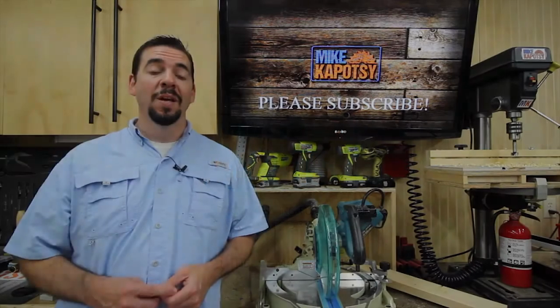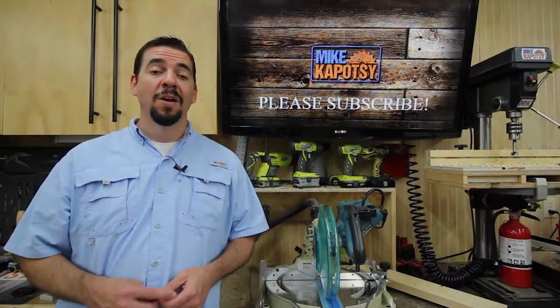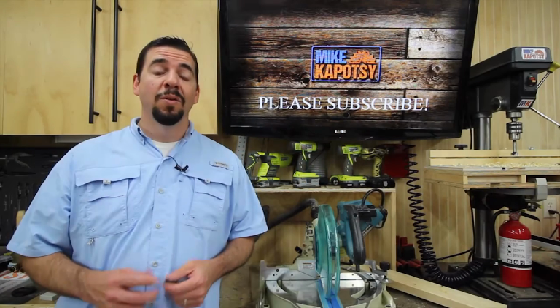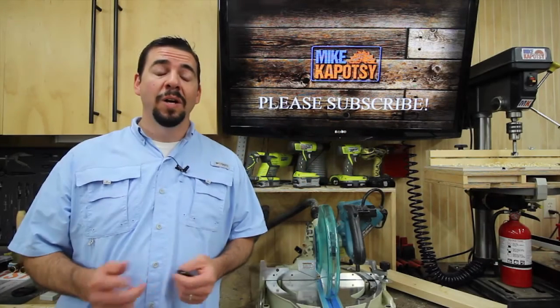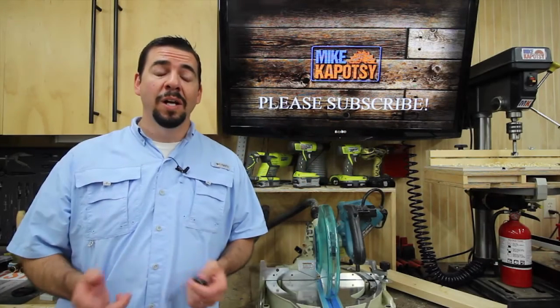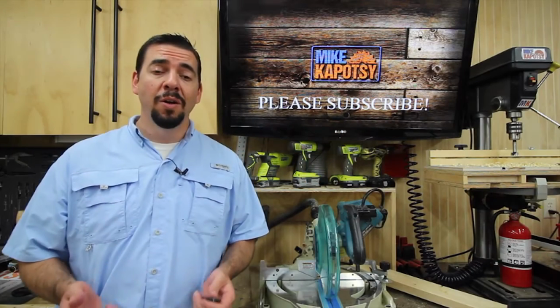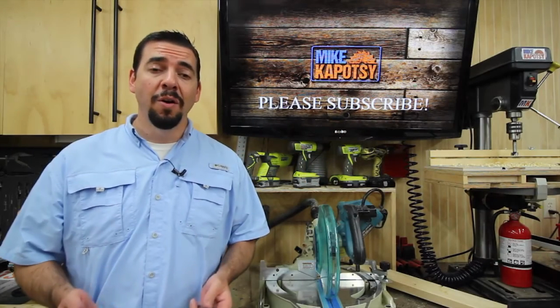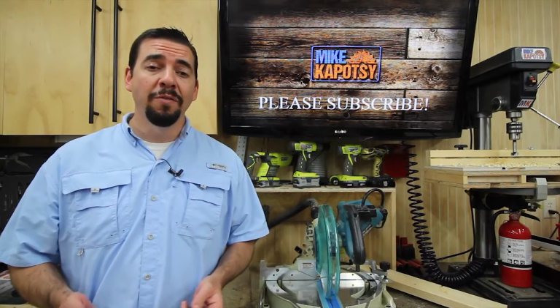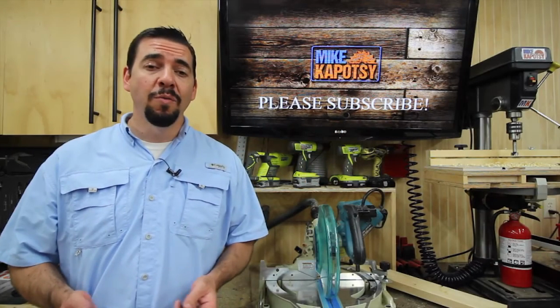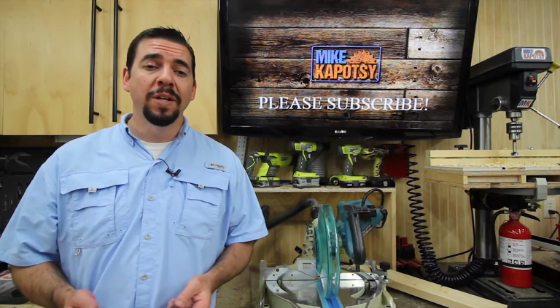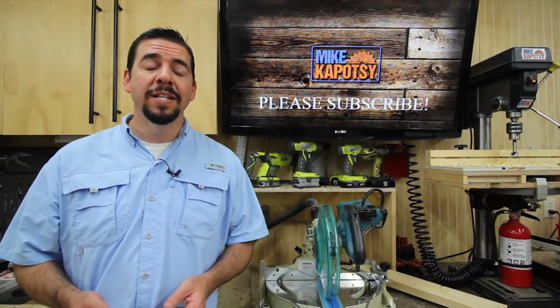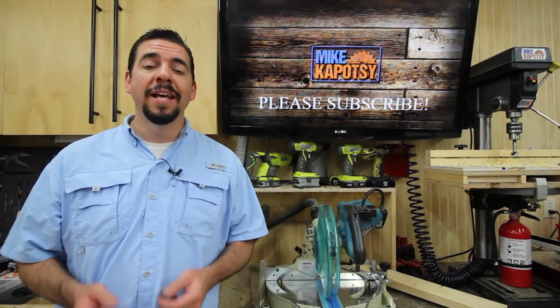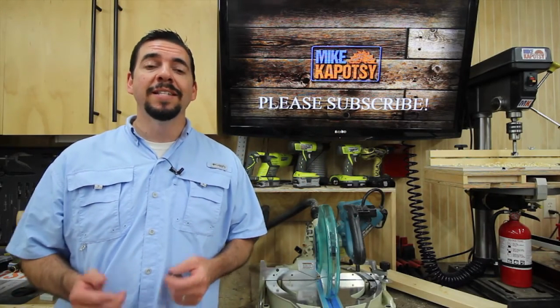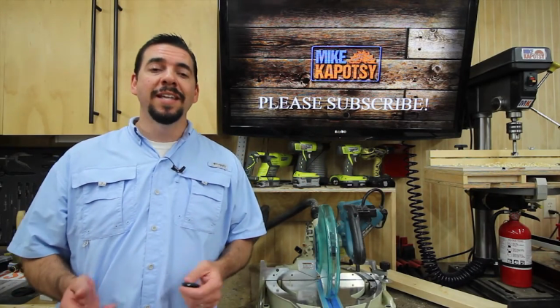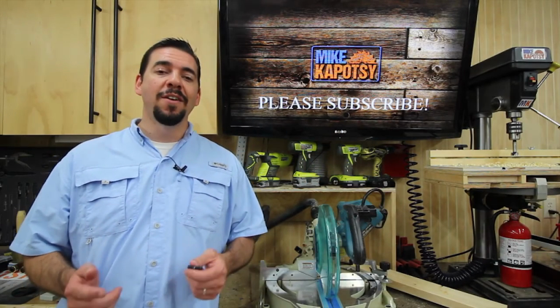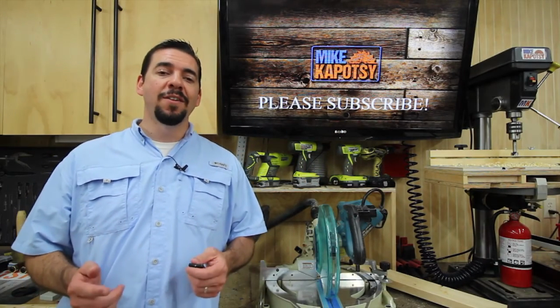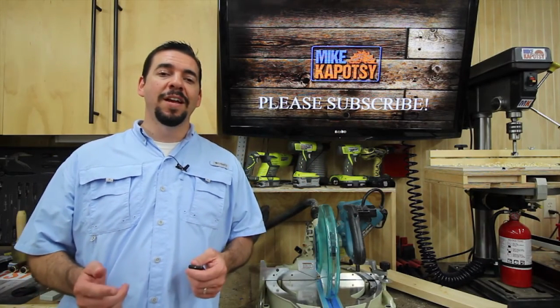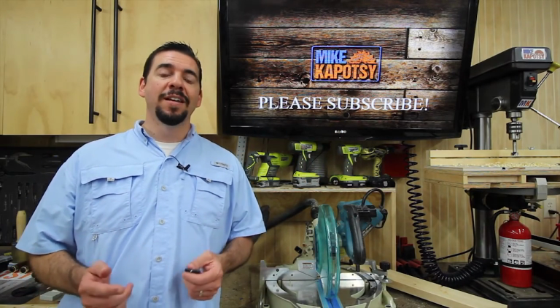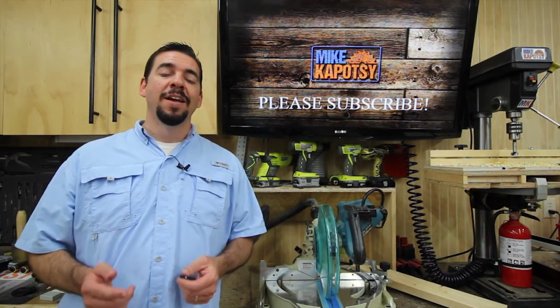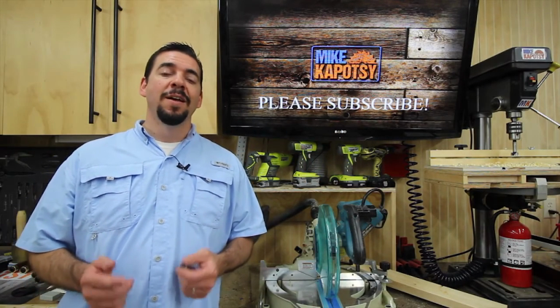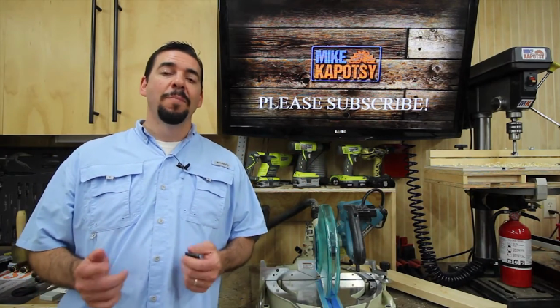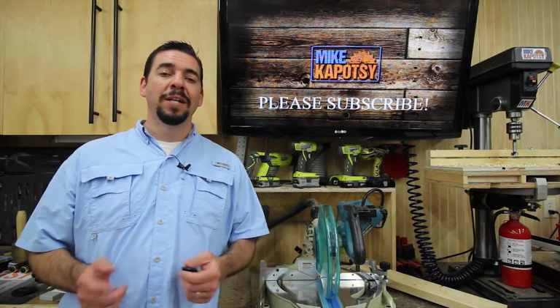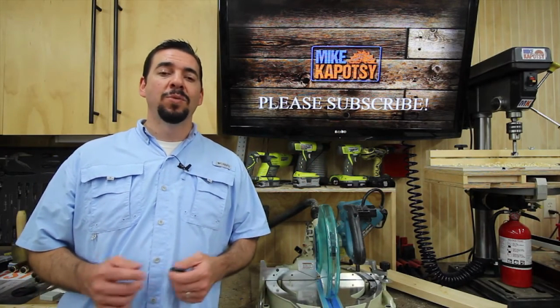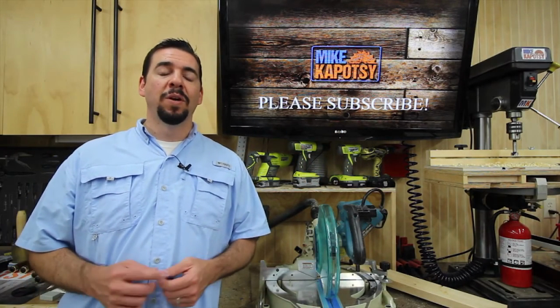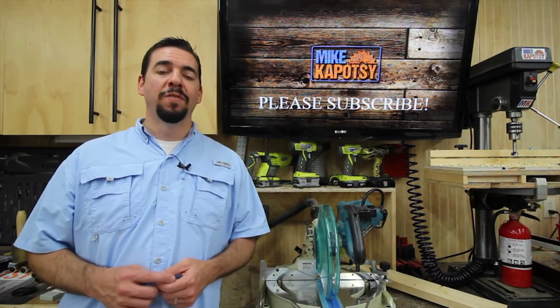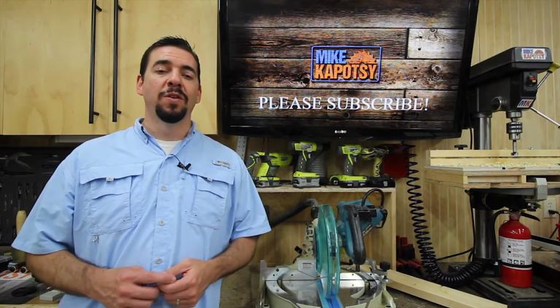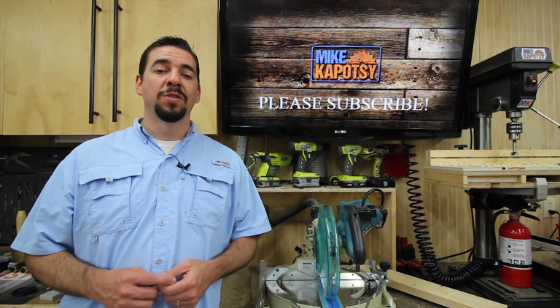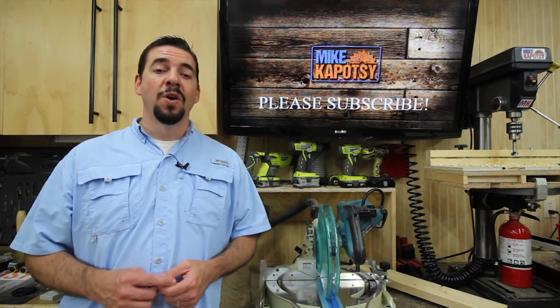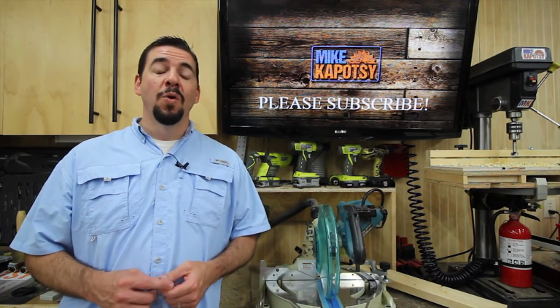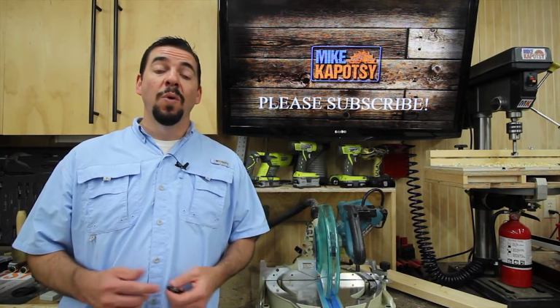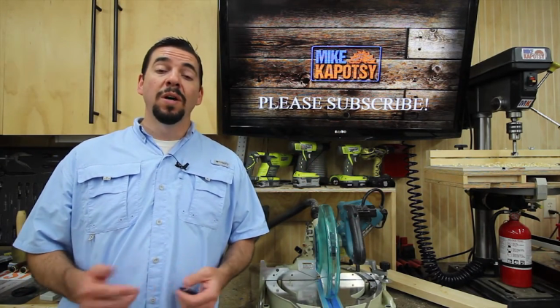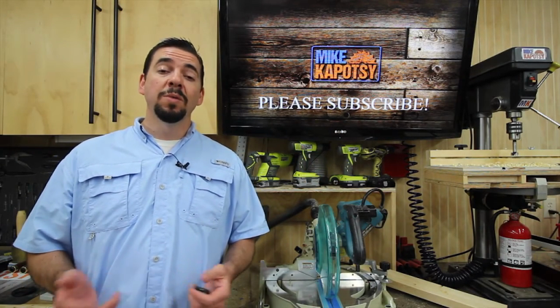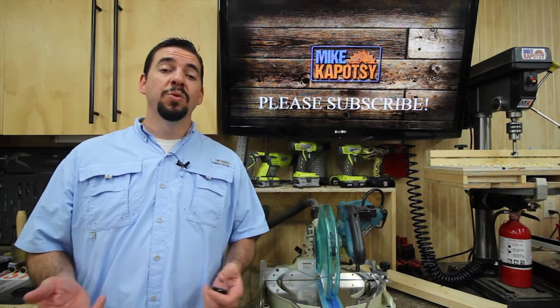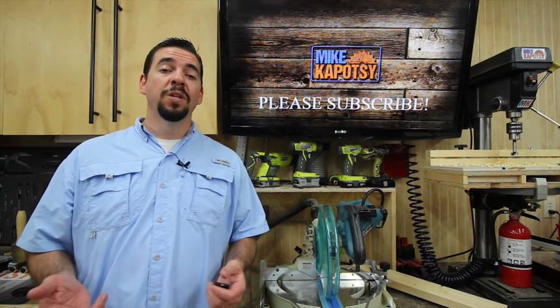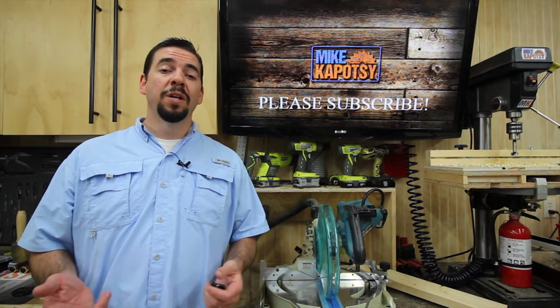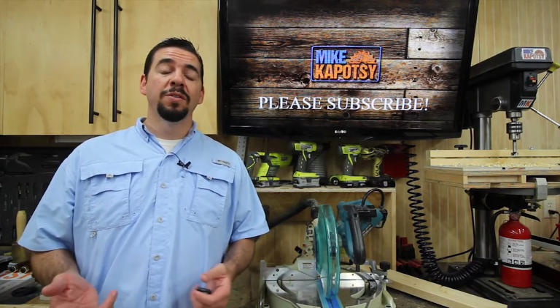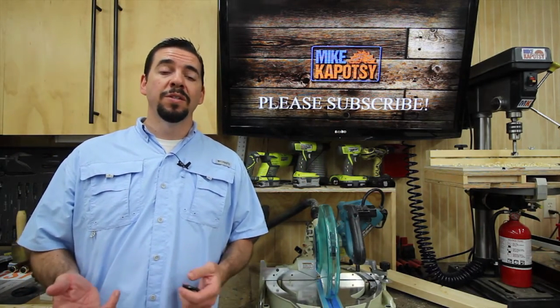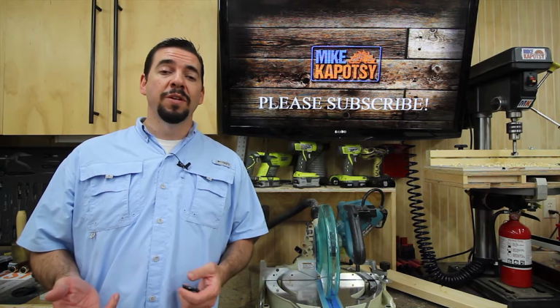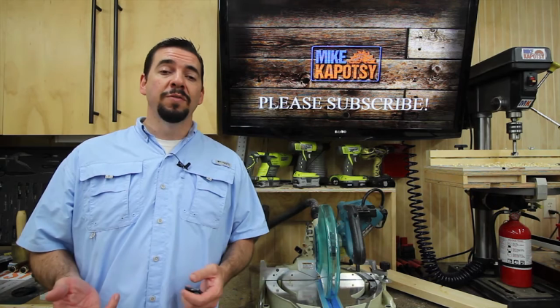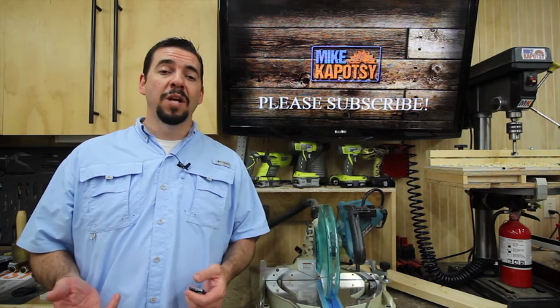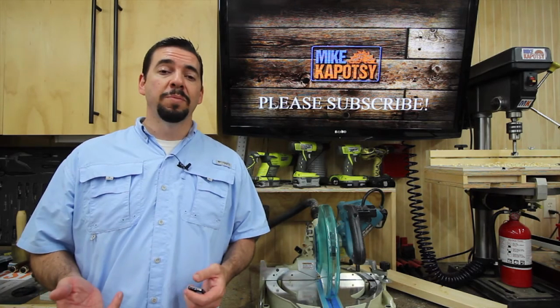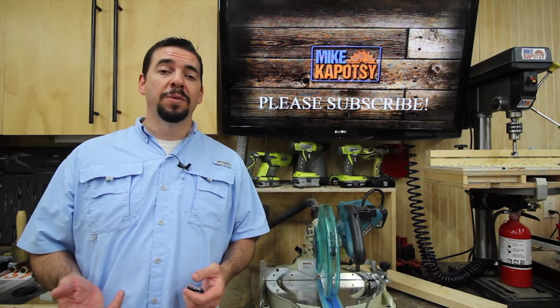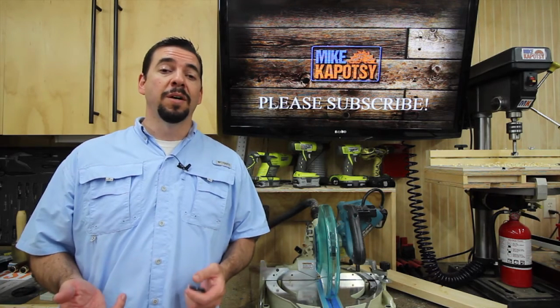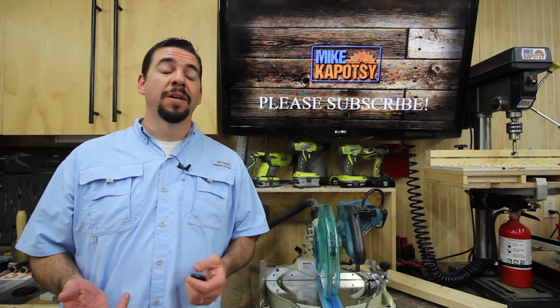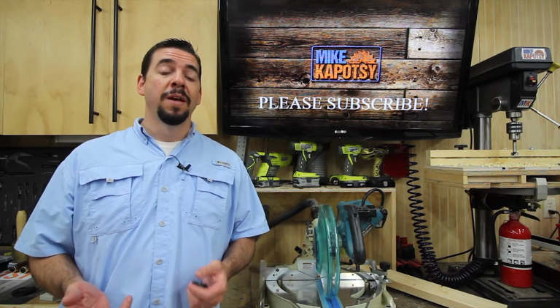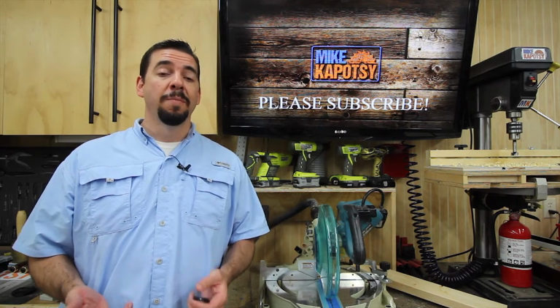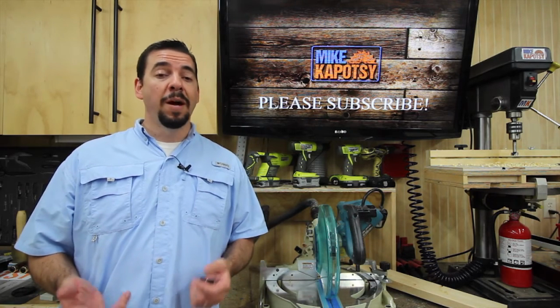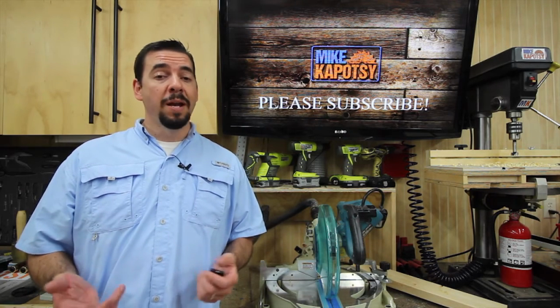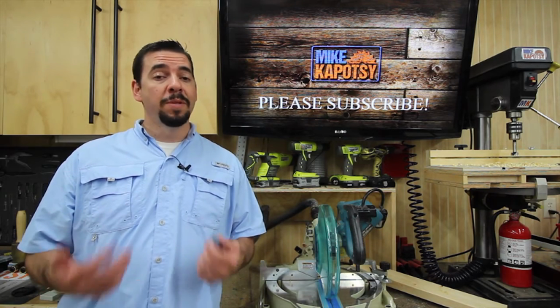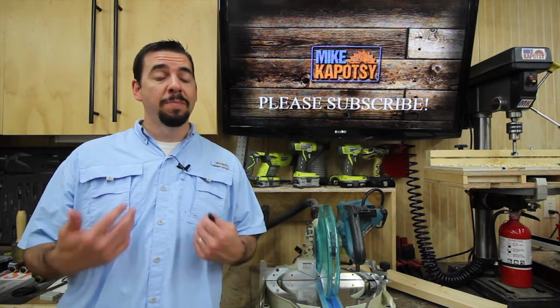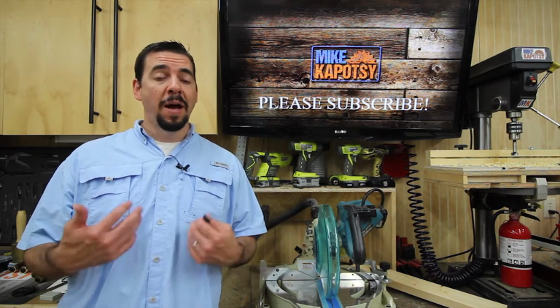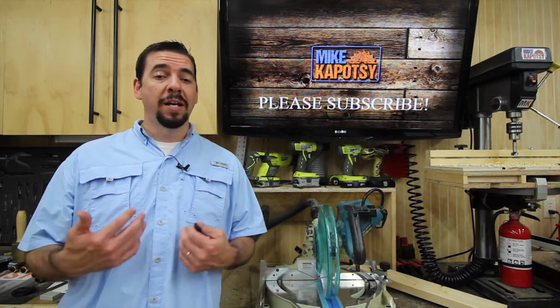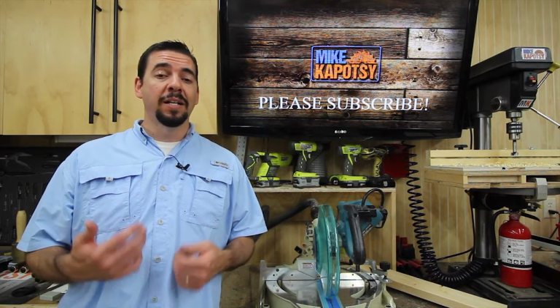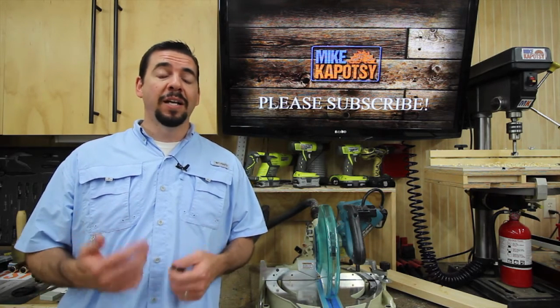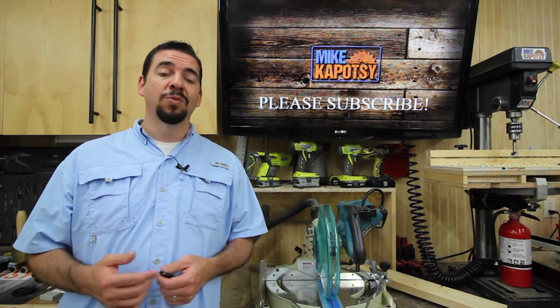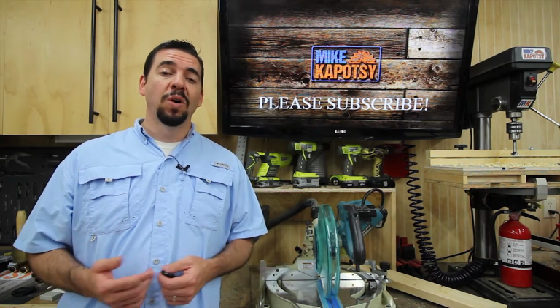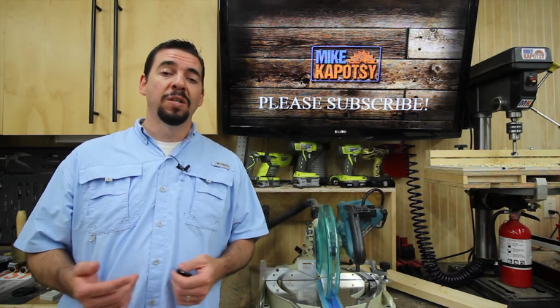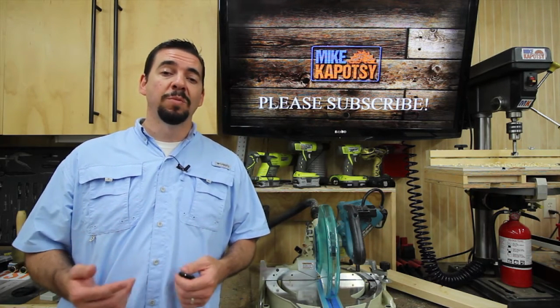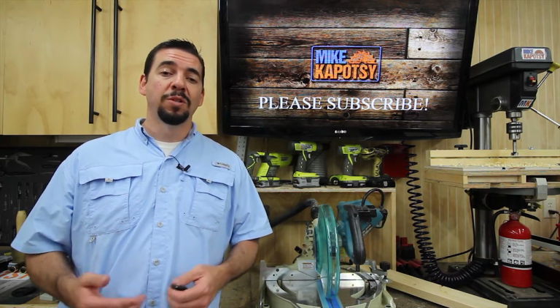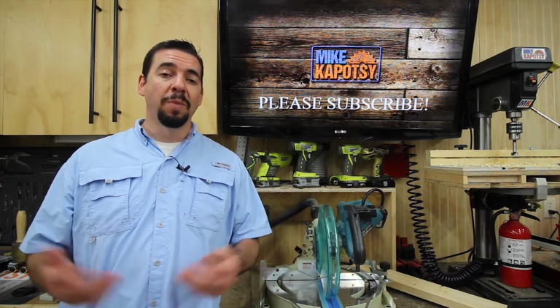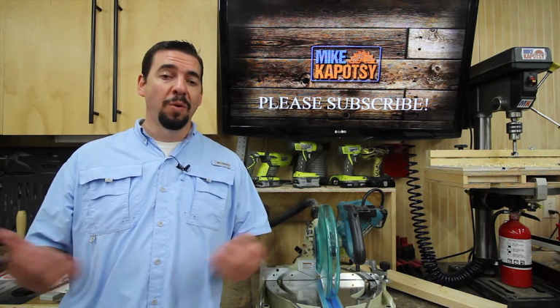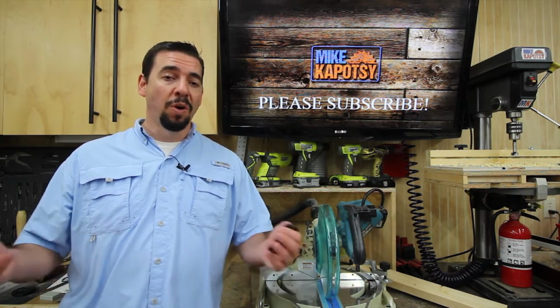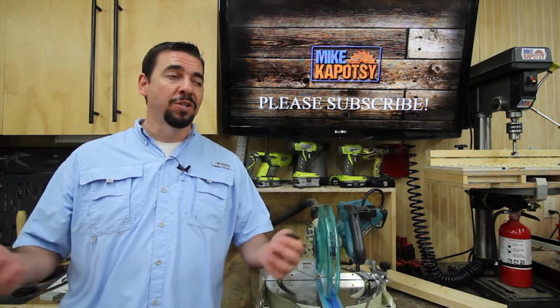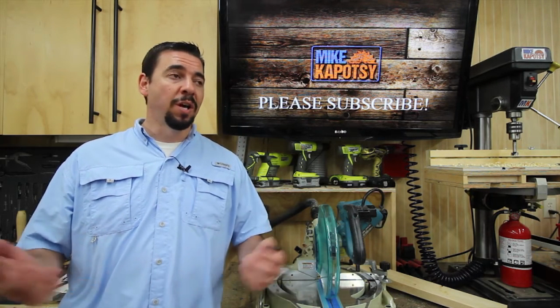Well hello everyone. Today is Saturday, May 21st. Welcome to another edition of Shop Talk. My name is Mike and I'd like to welcome you to my workshop.